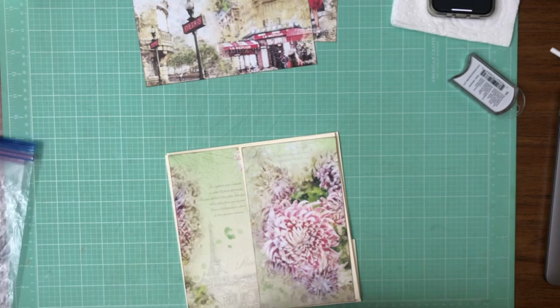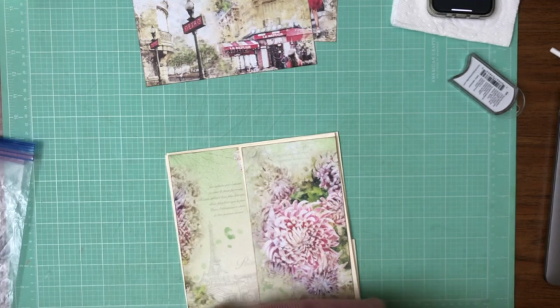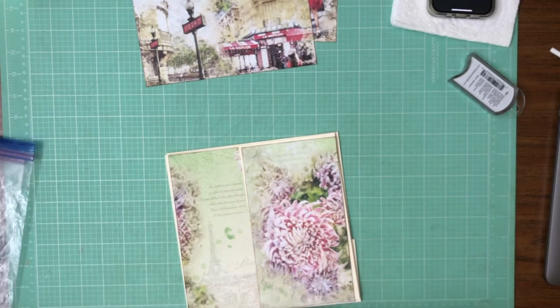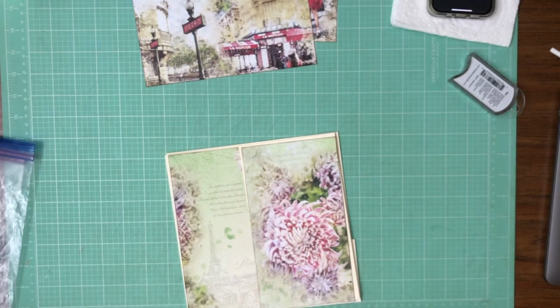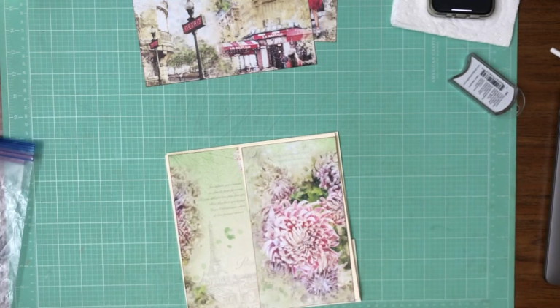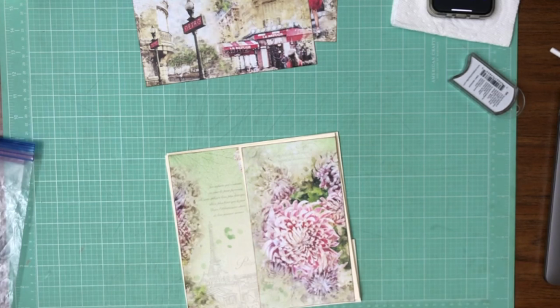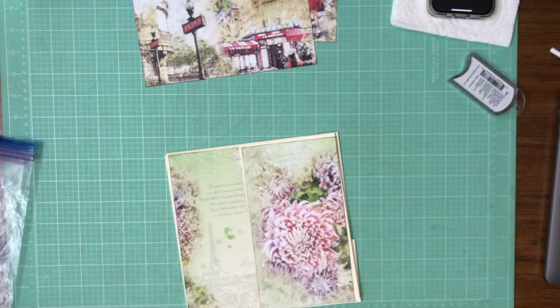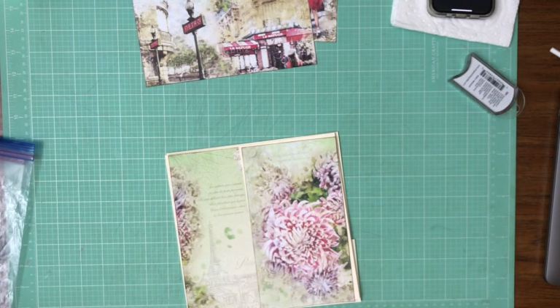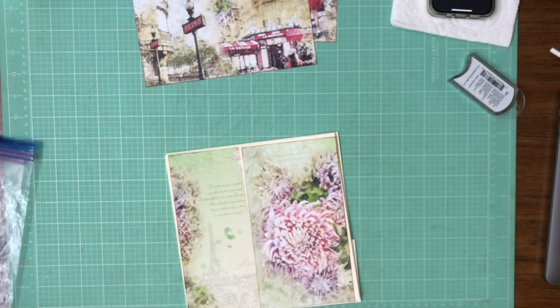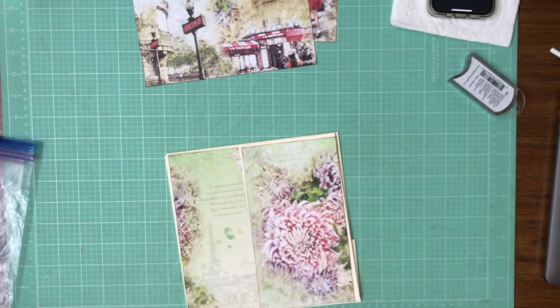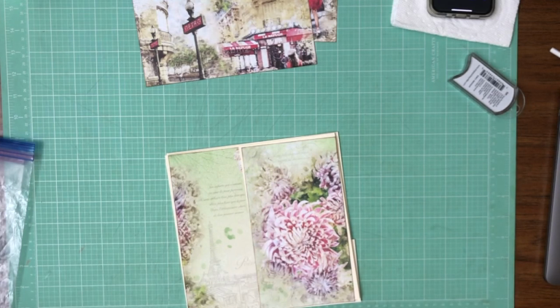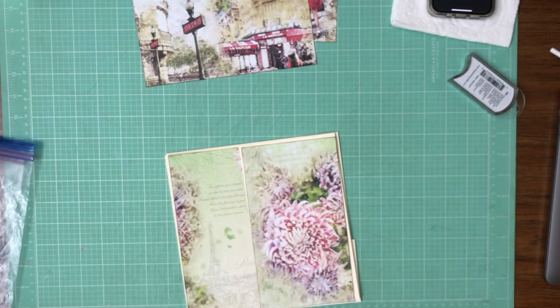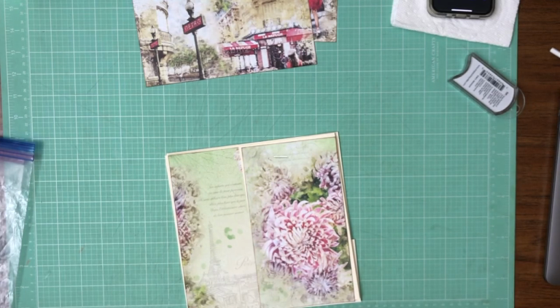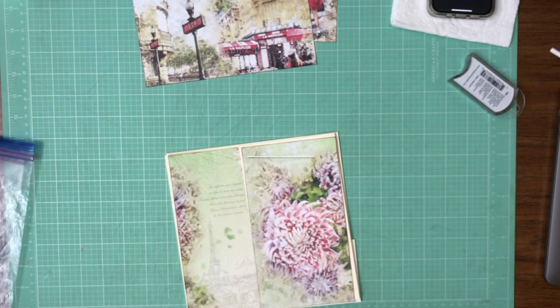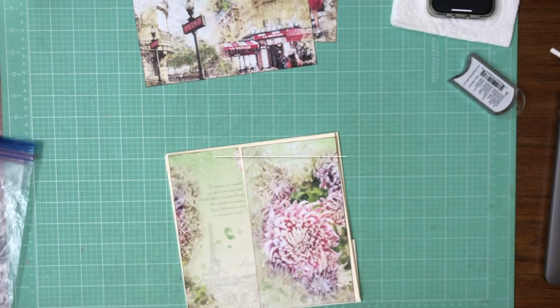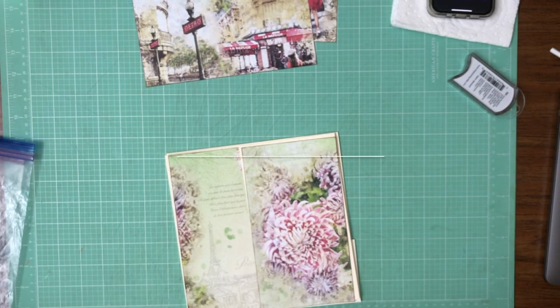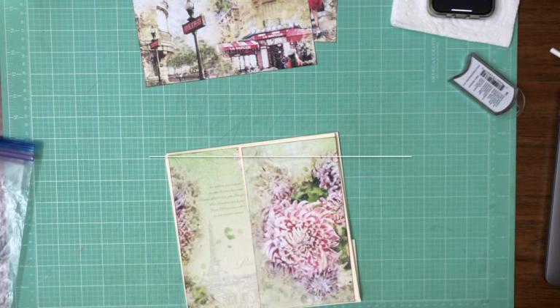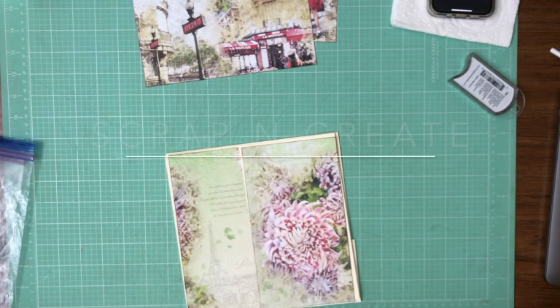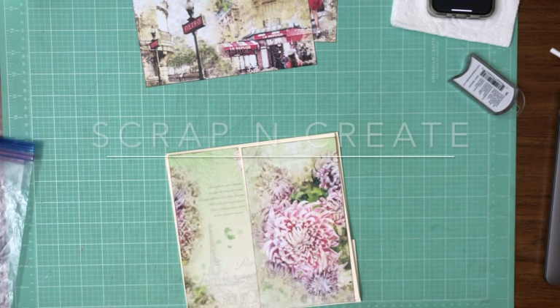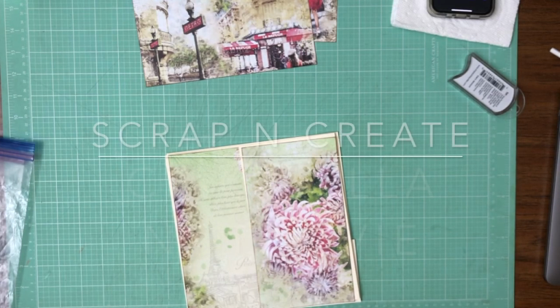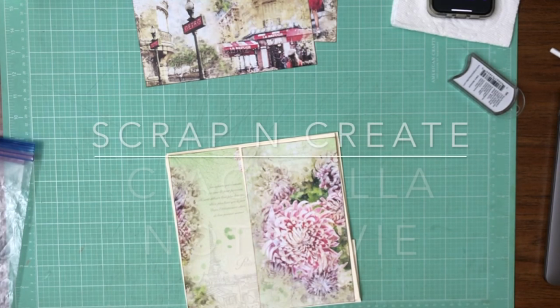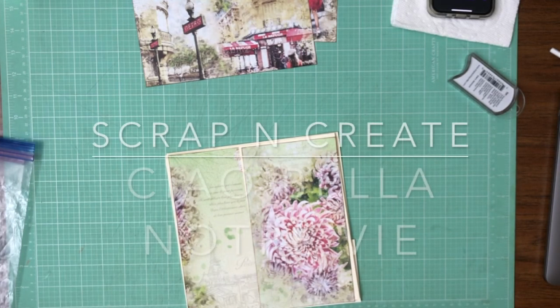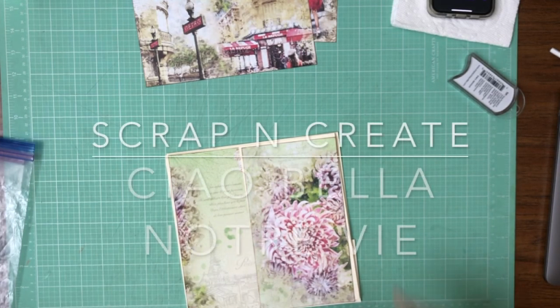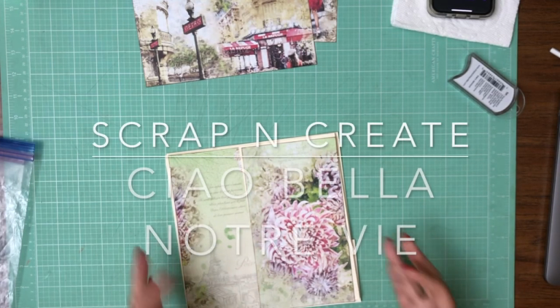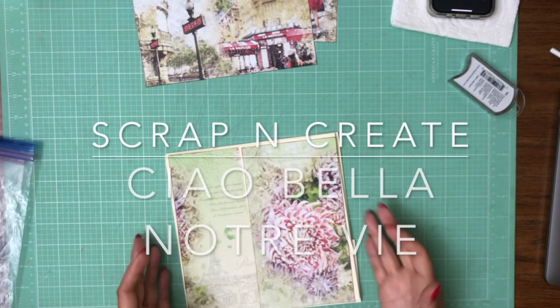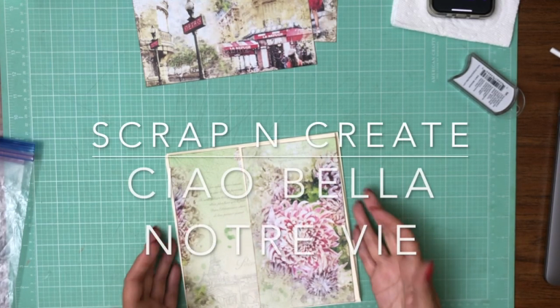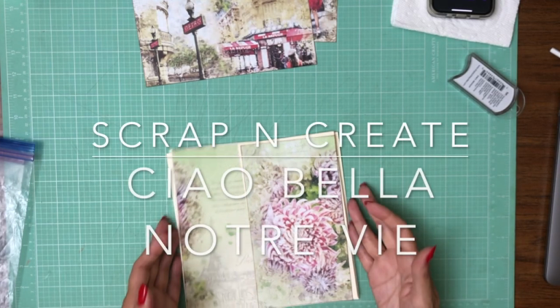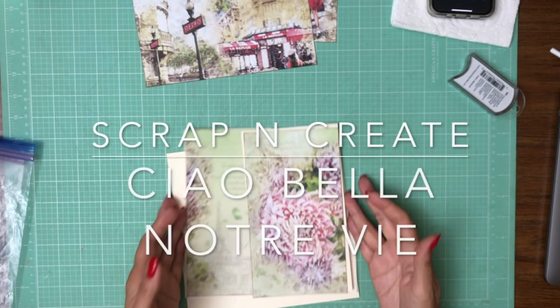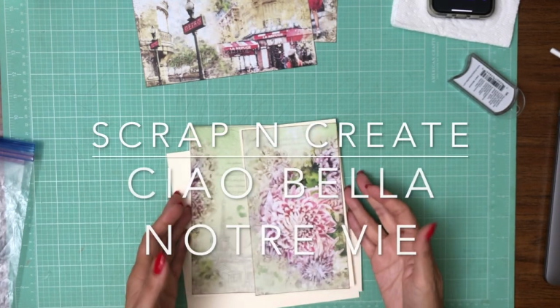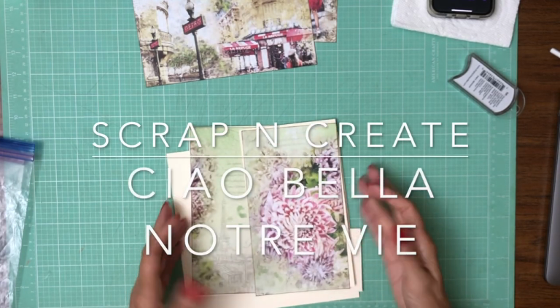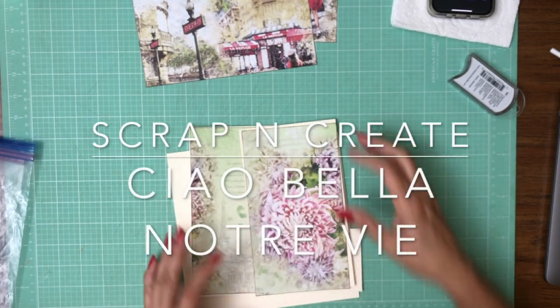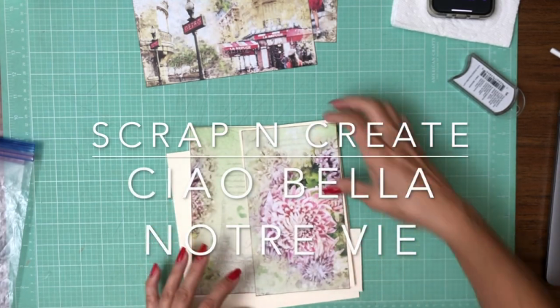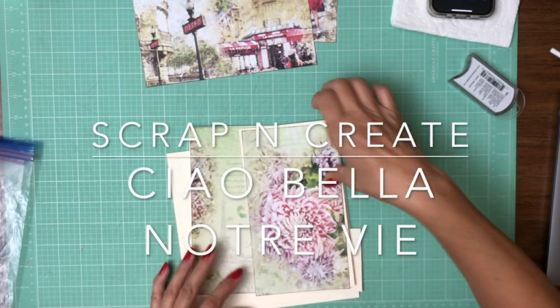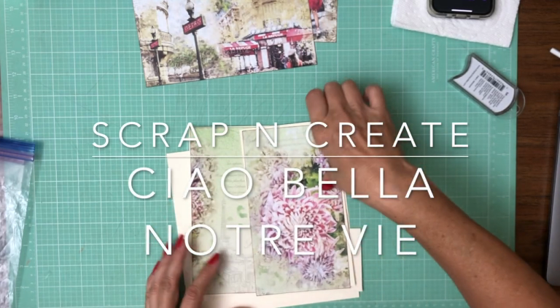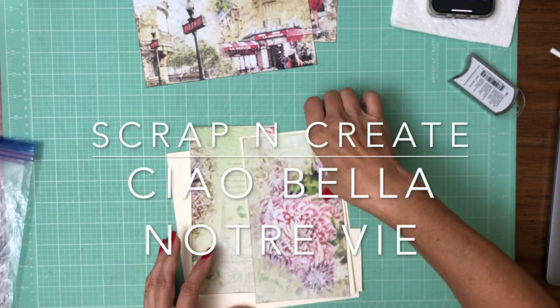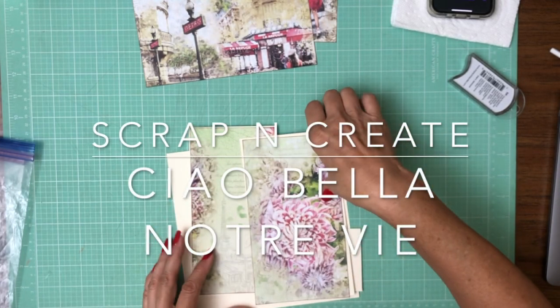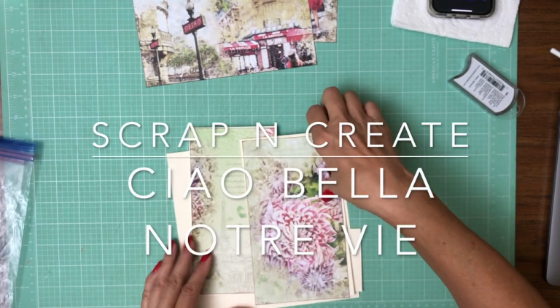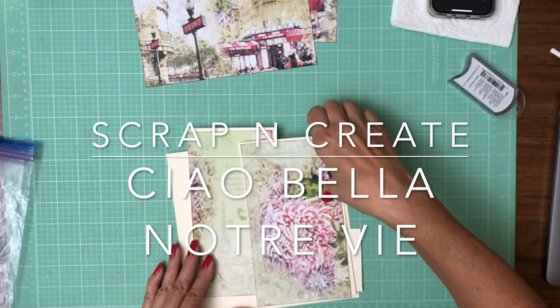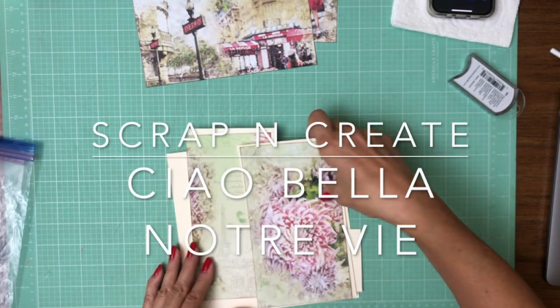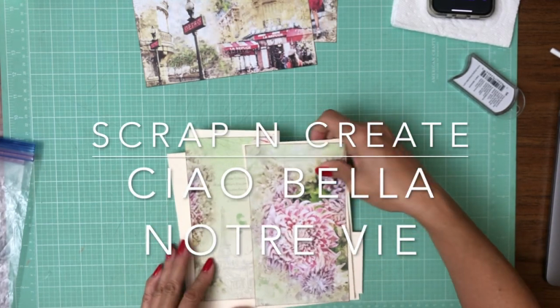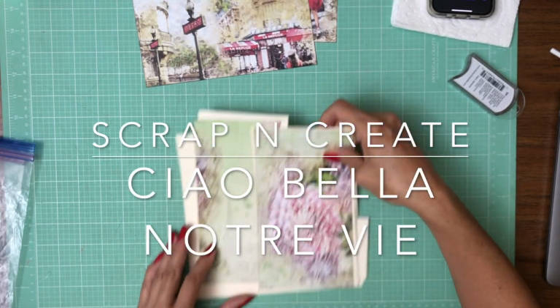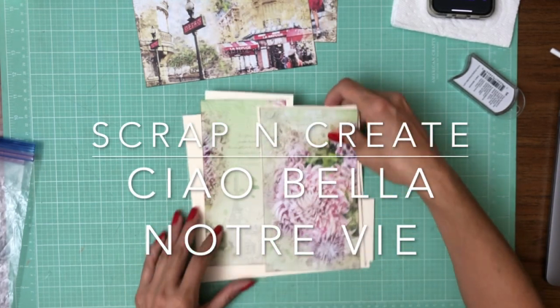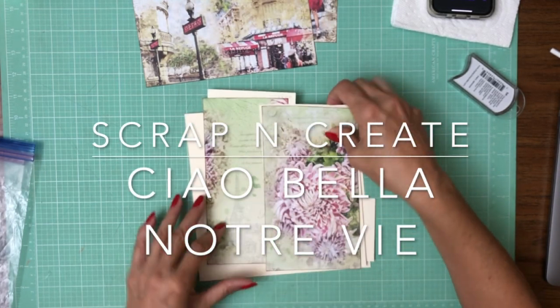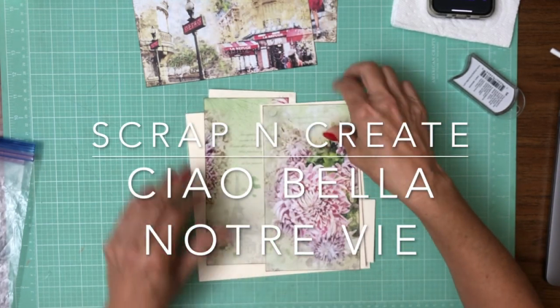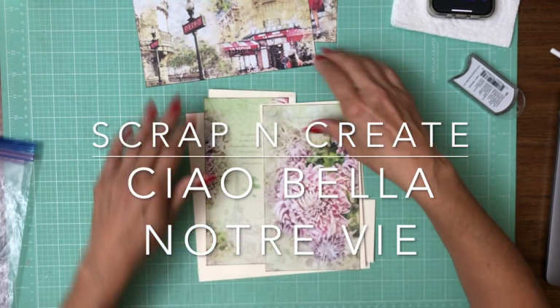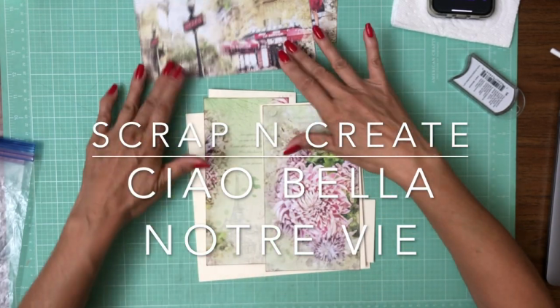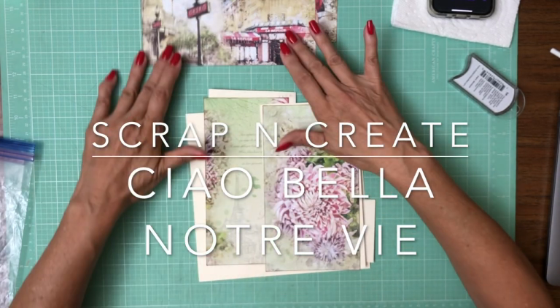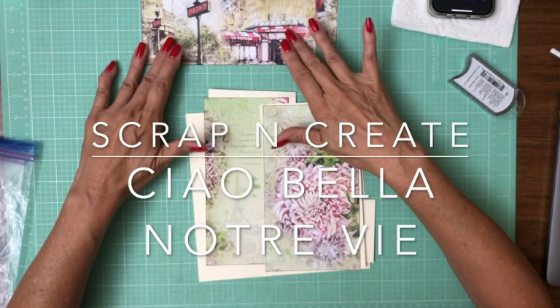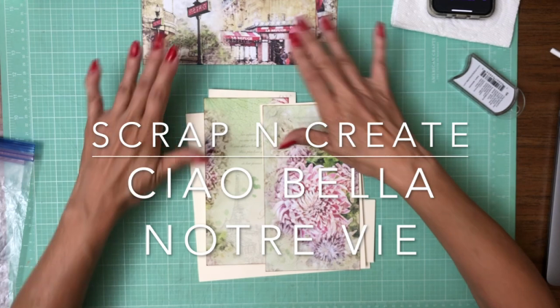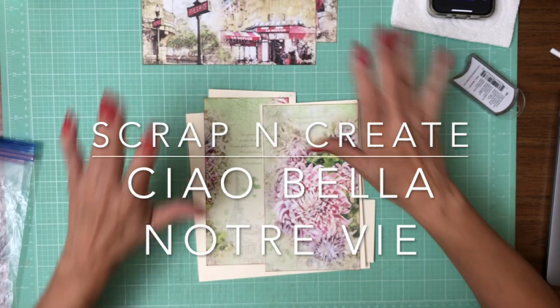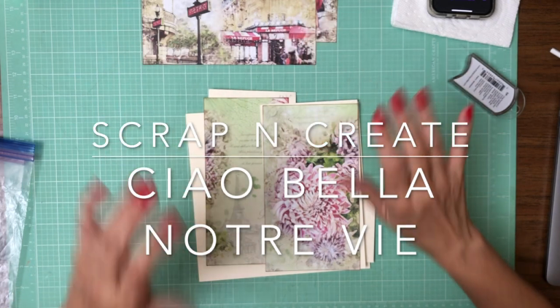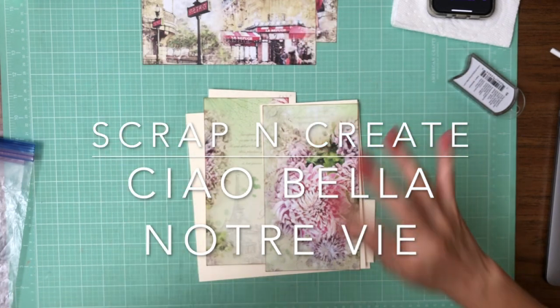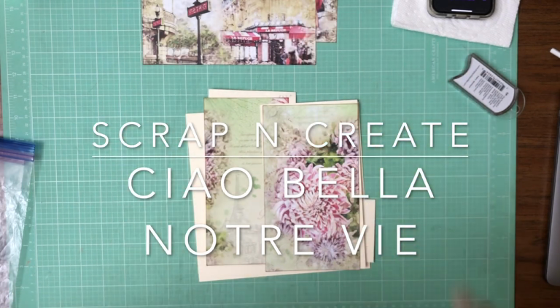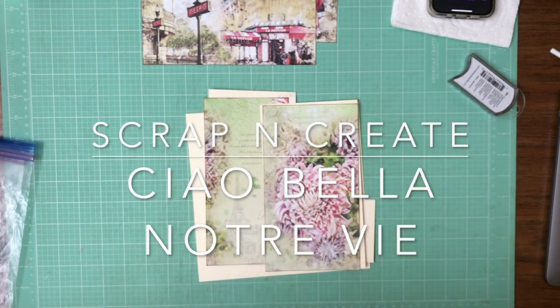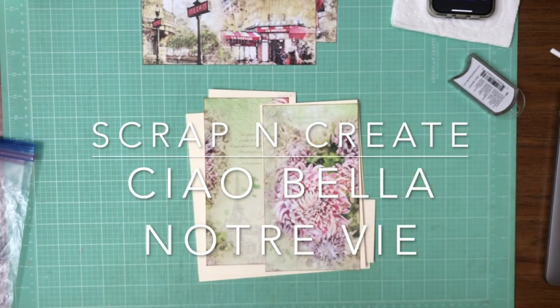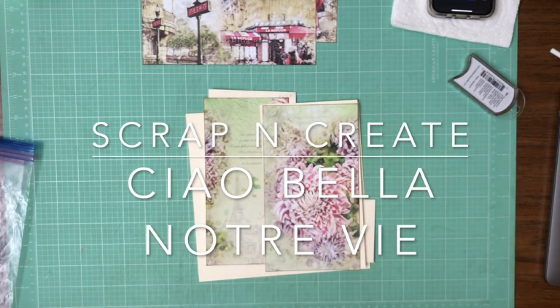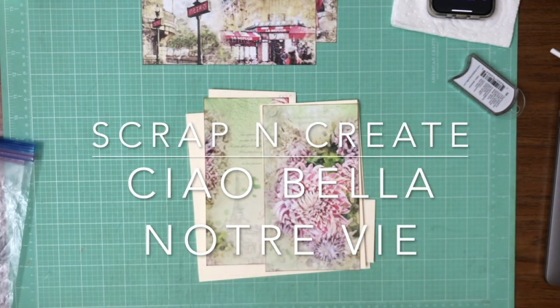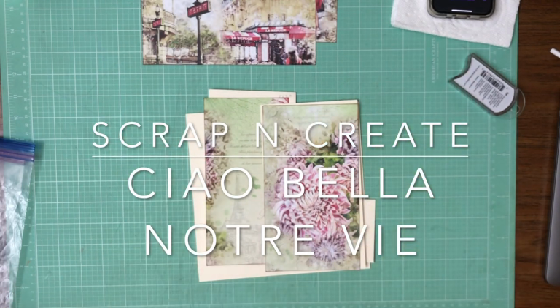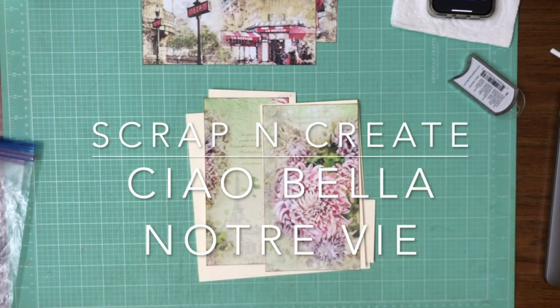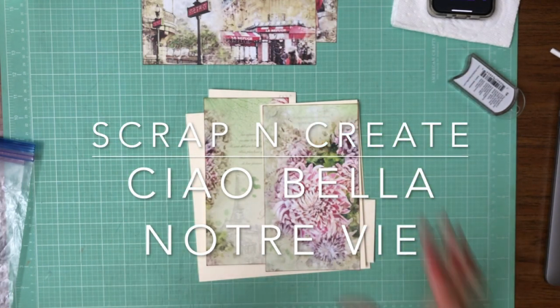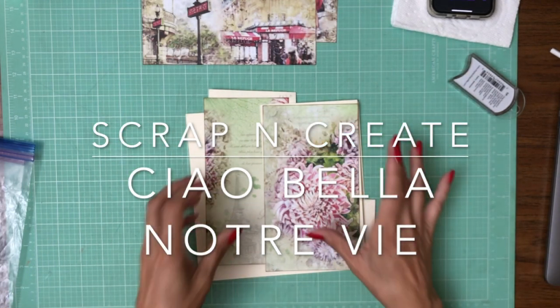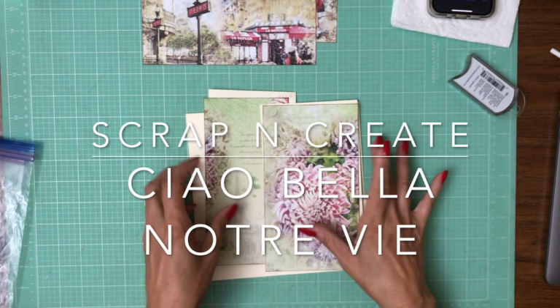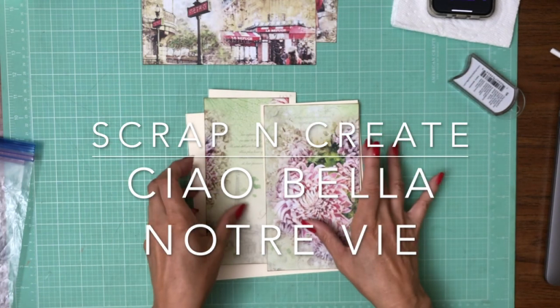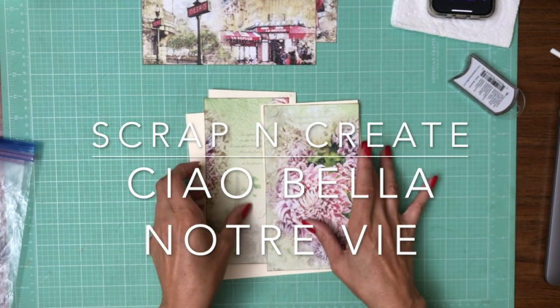Hey everyone, it's Daphne from Scrap and Create and today we're working on Notre V and we are on page one right now.